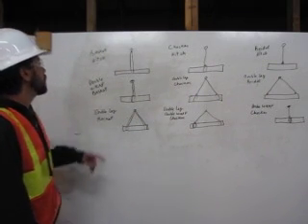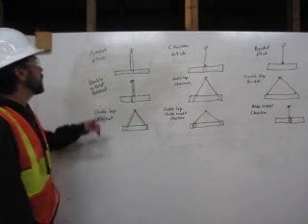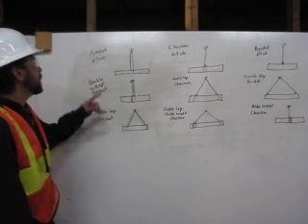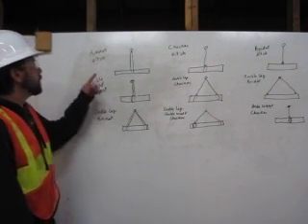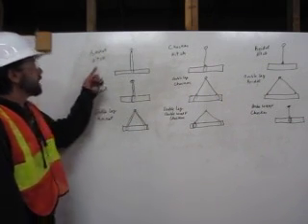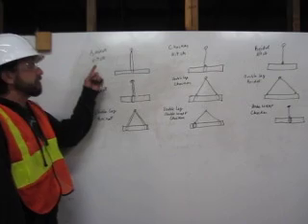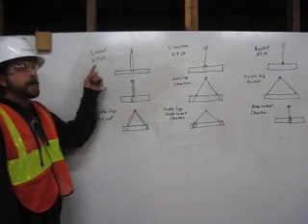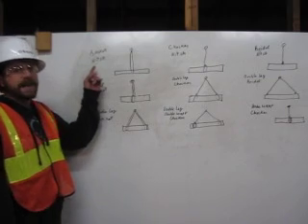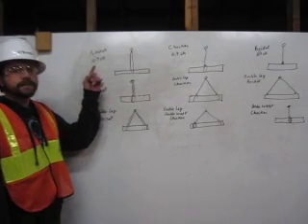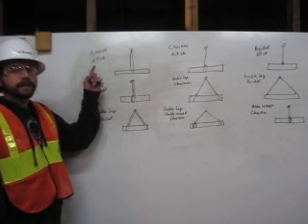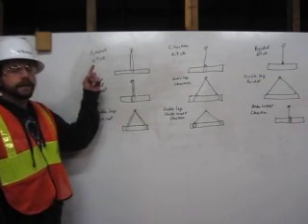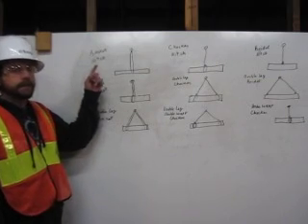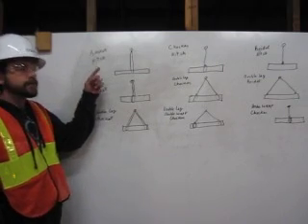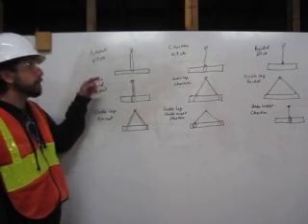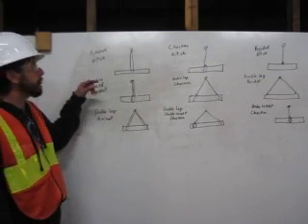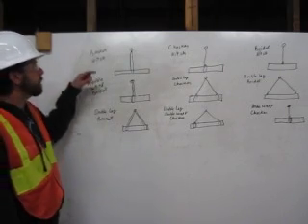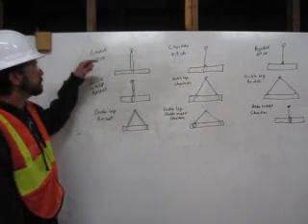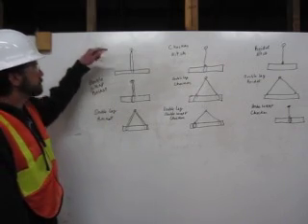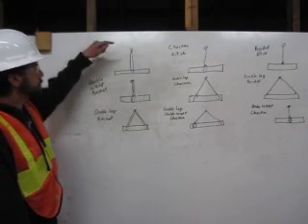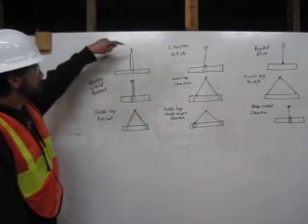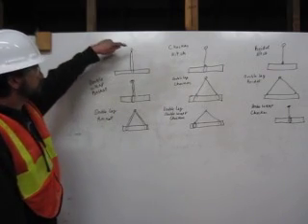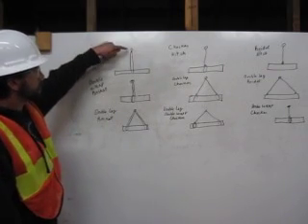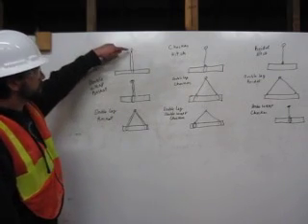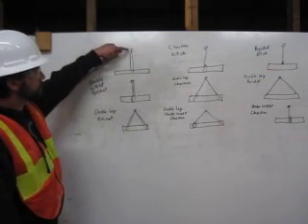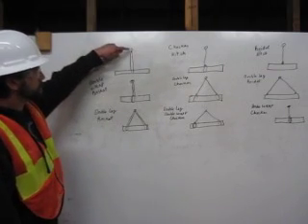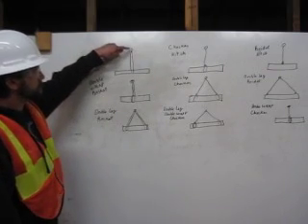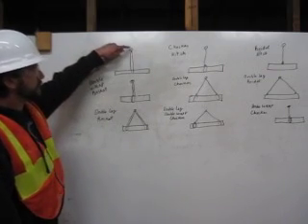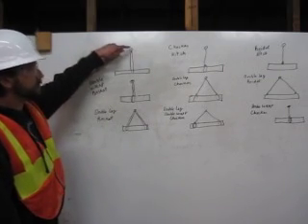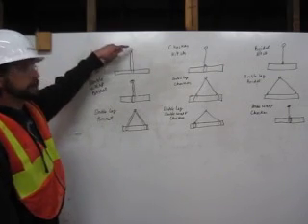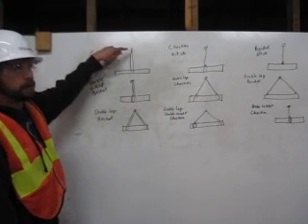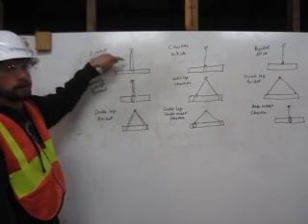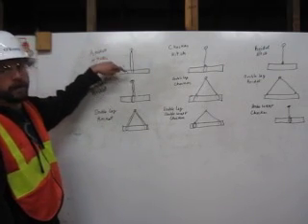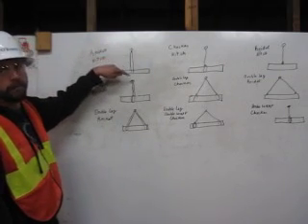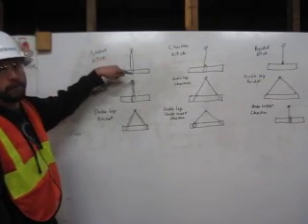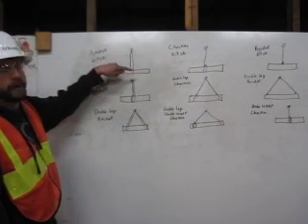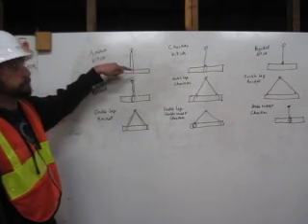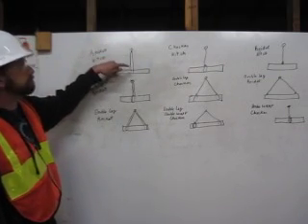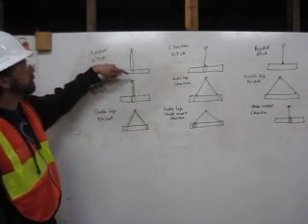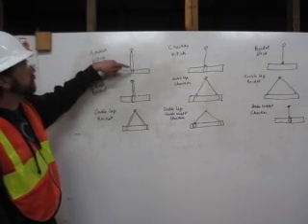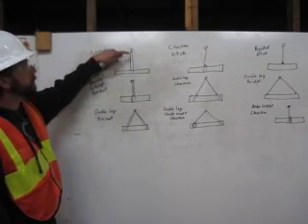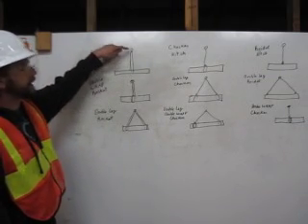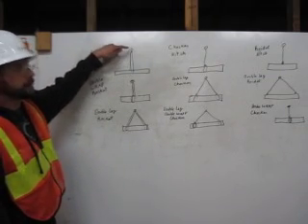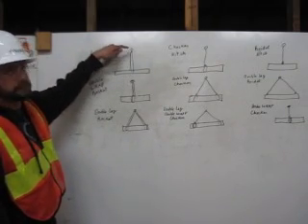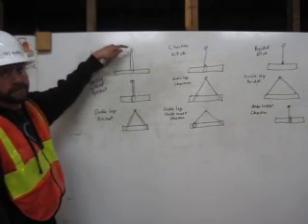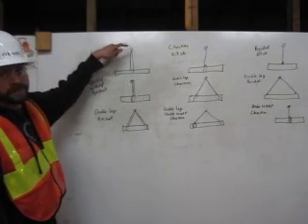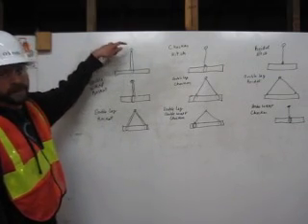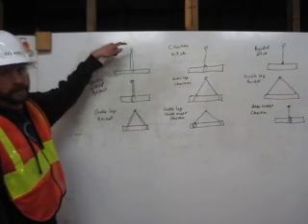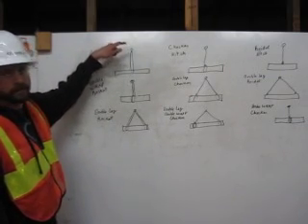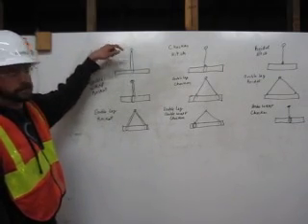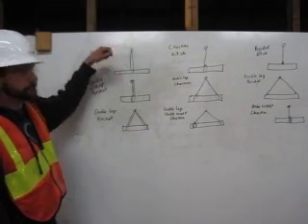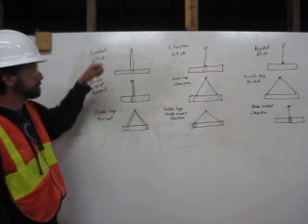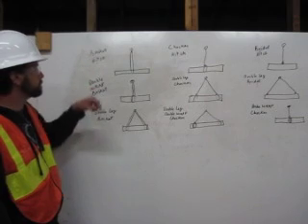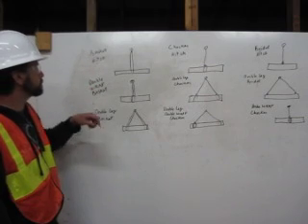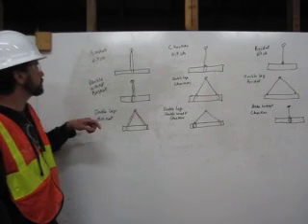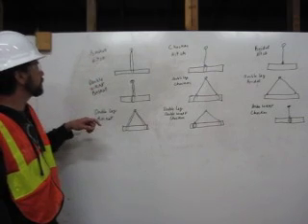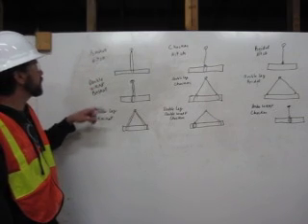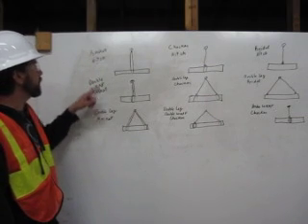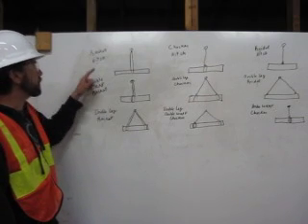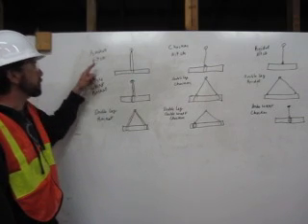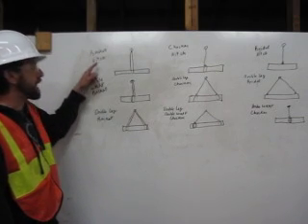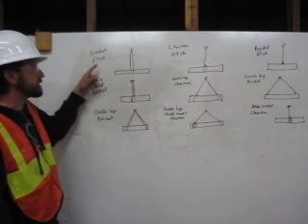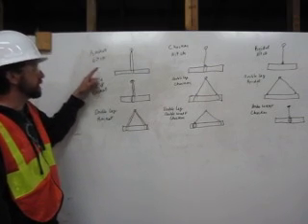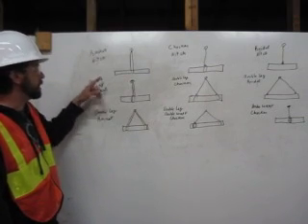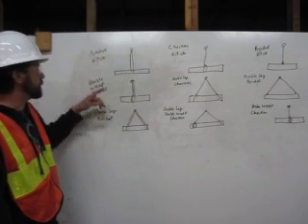Here we have a basket hitch. We come from the shackle, around the pipe, back up to the shackle. That is a basket hitch.